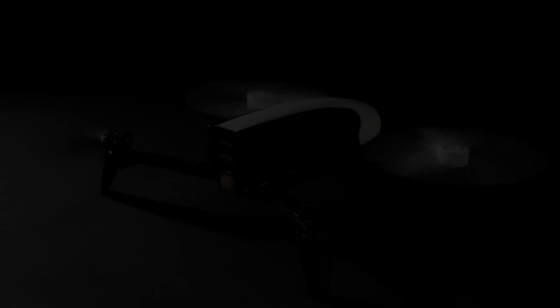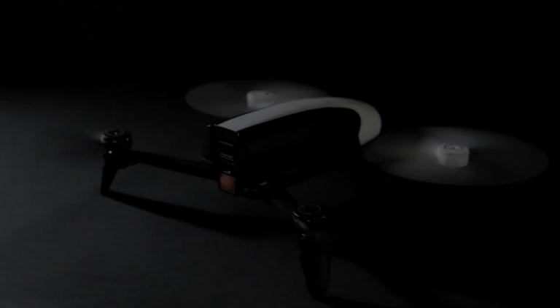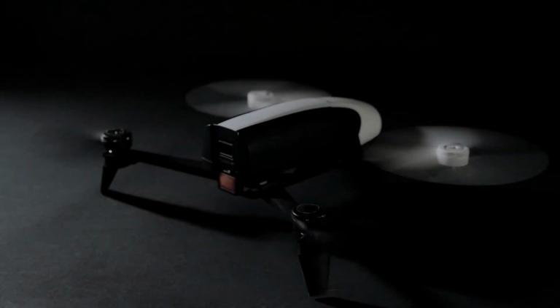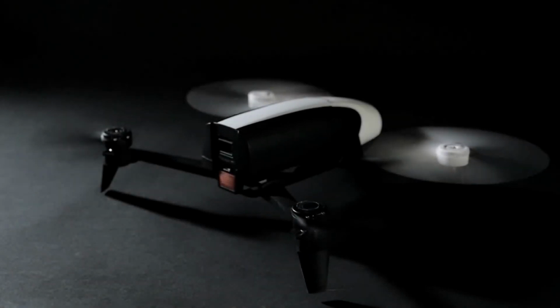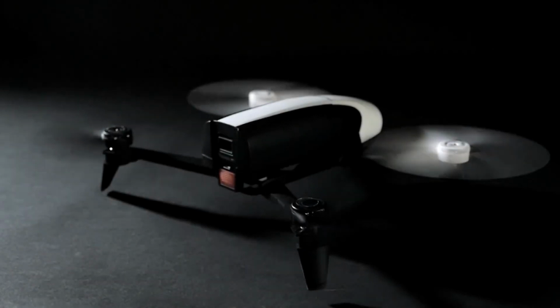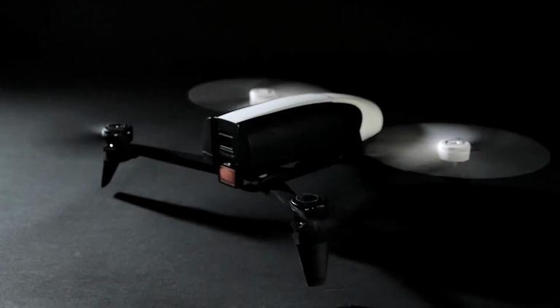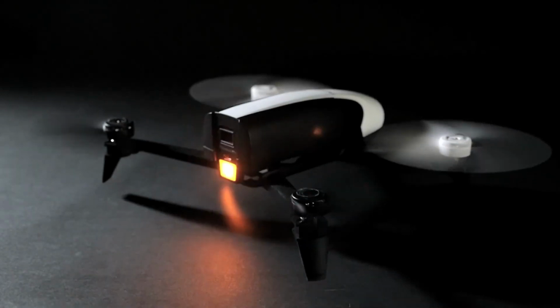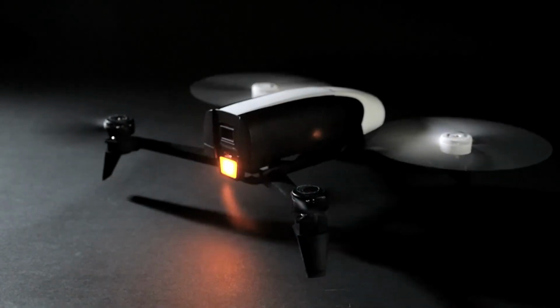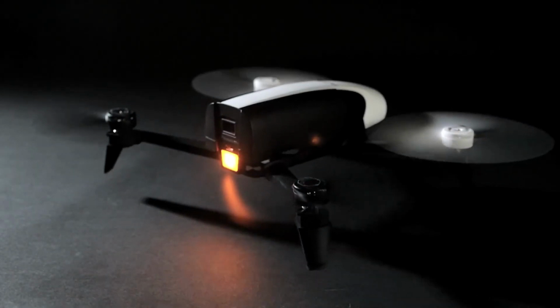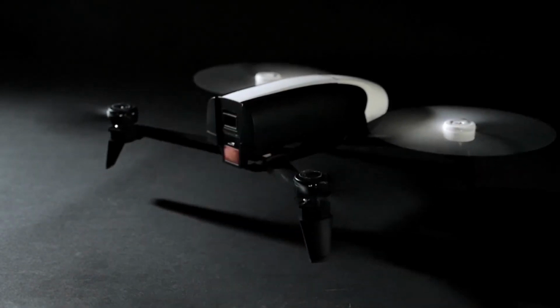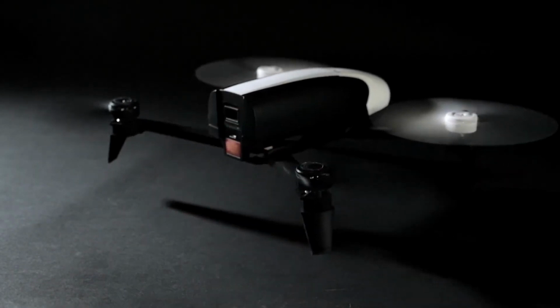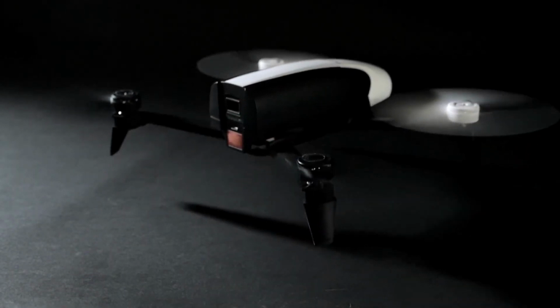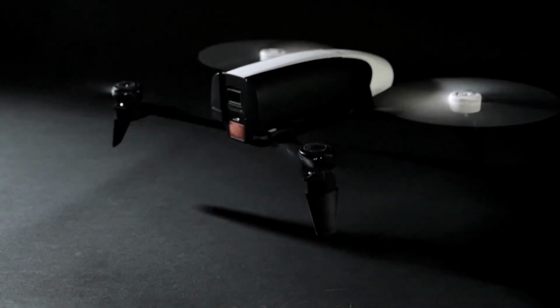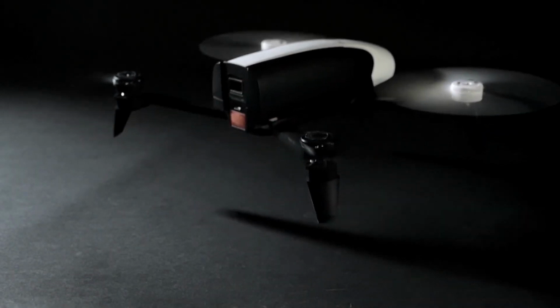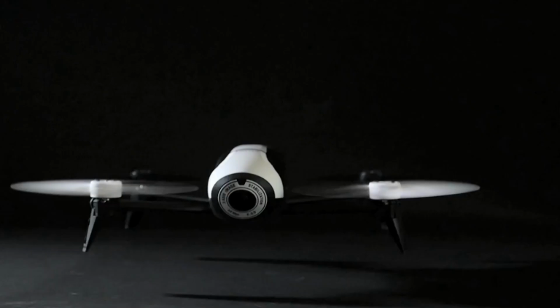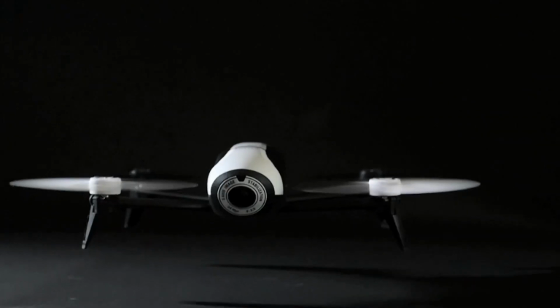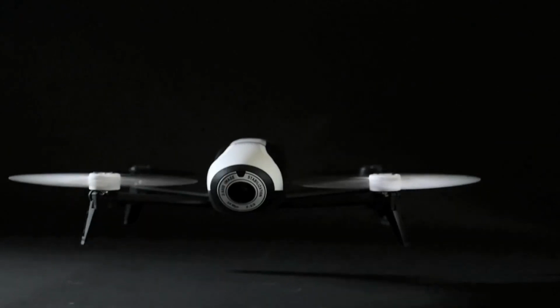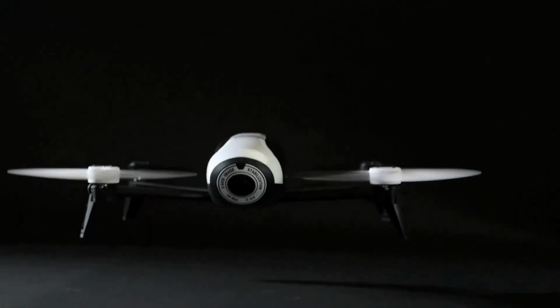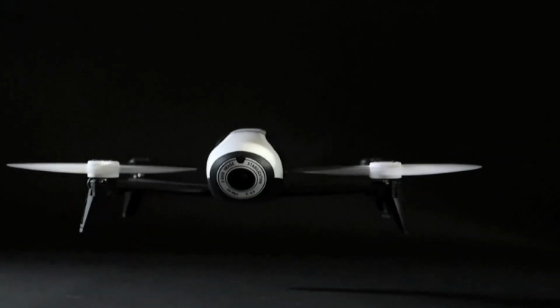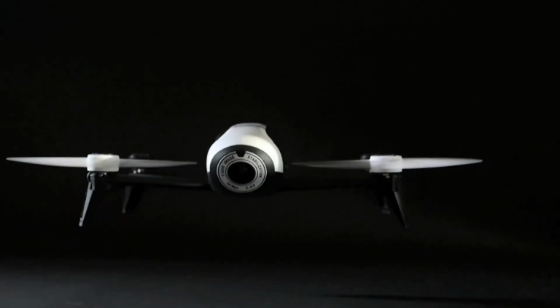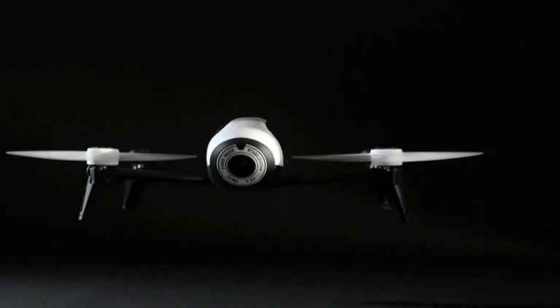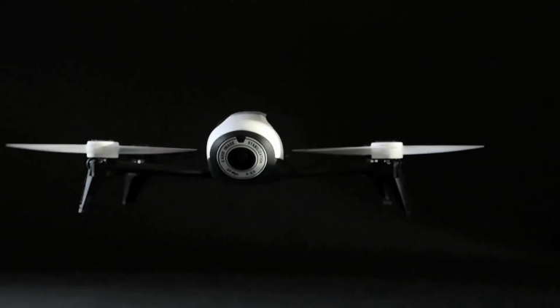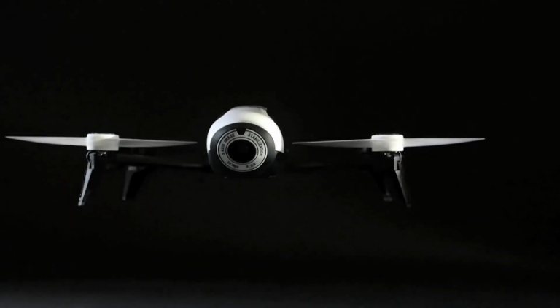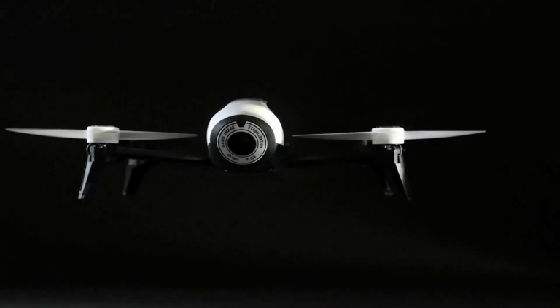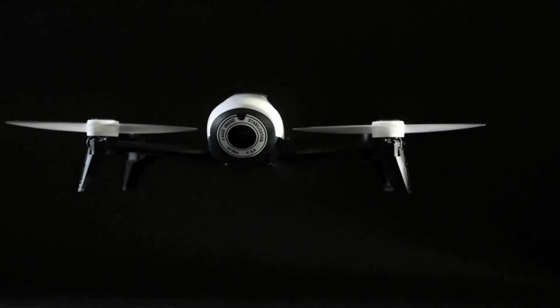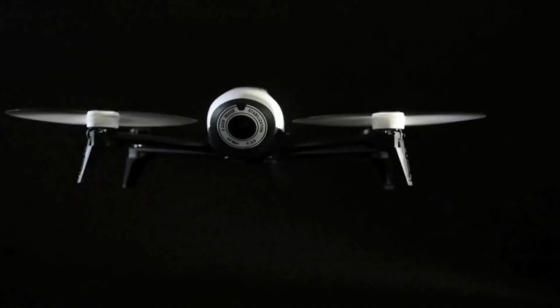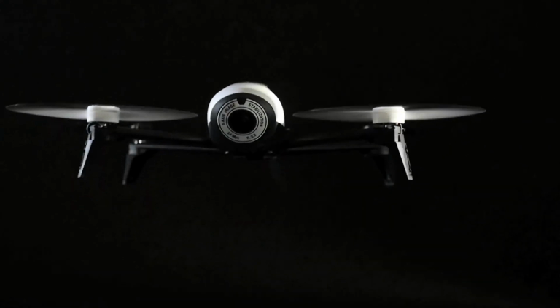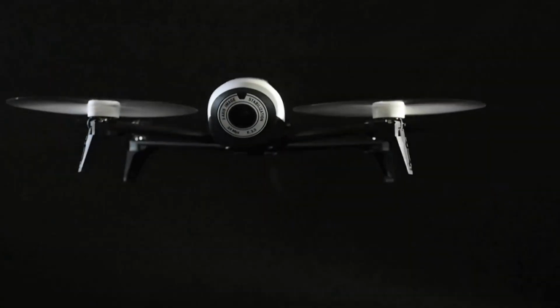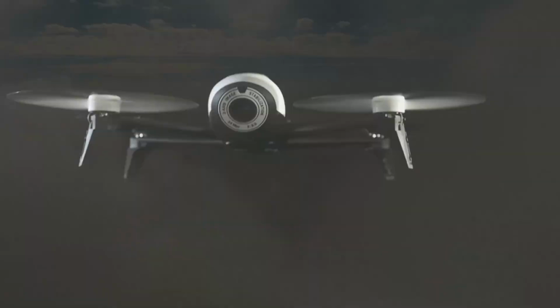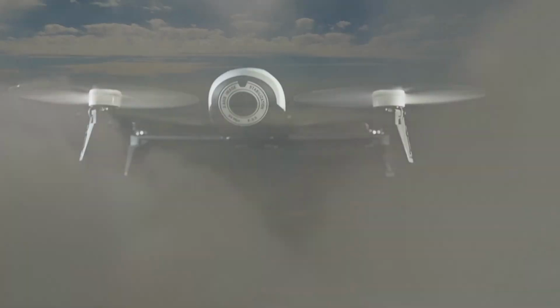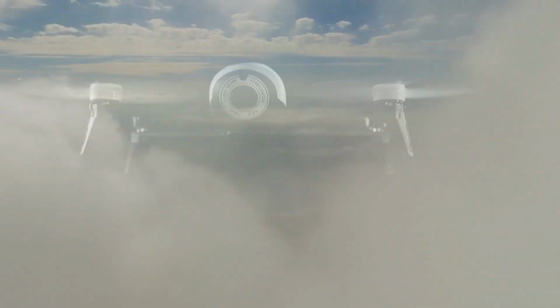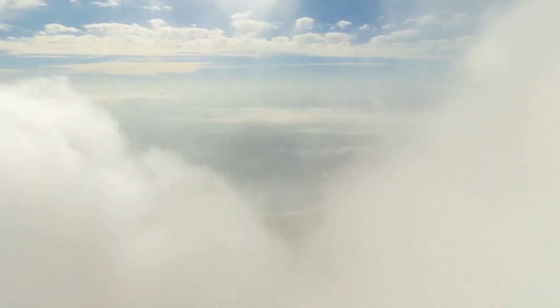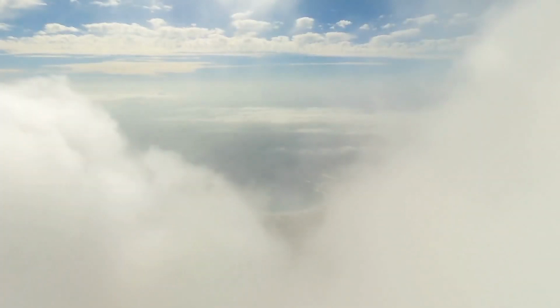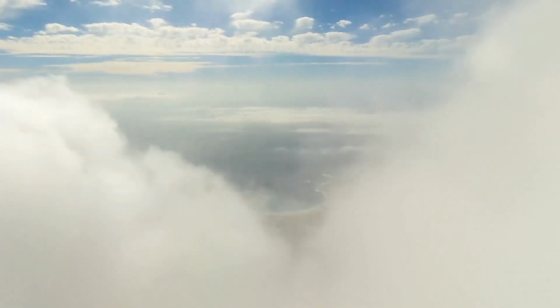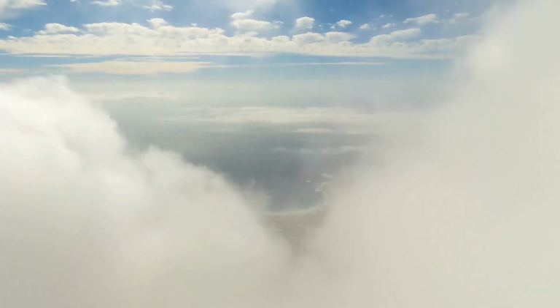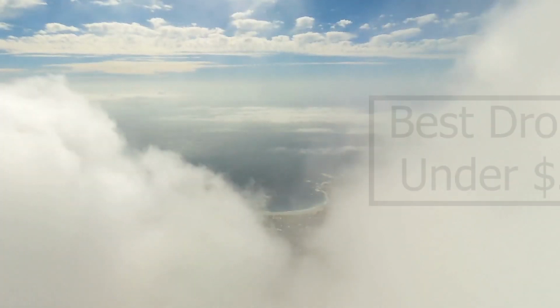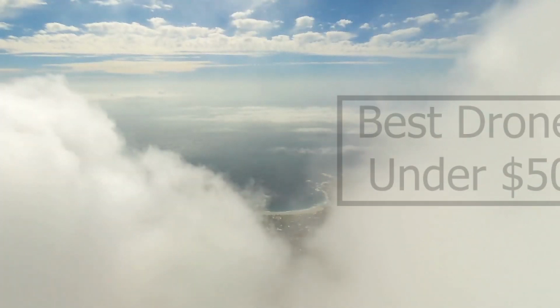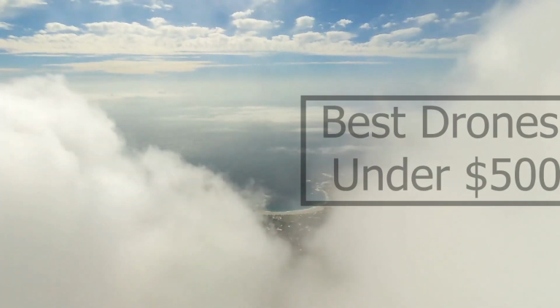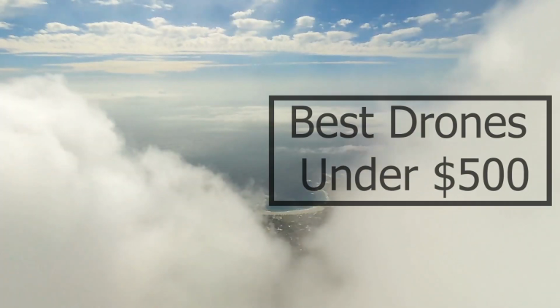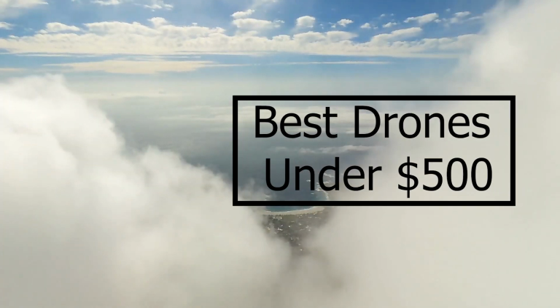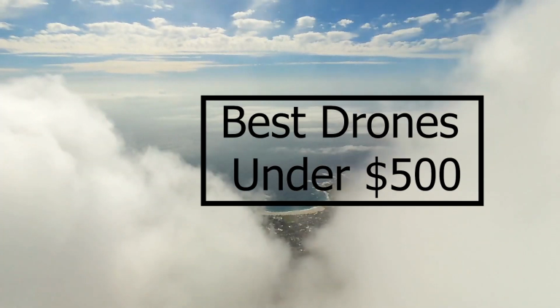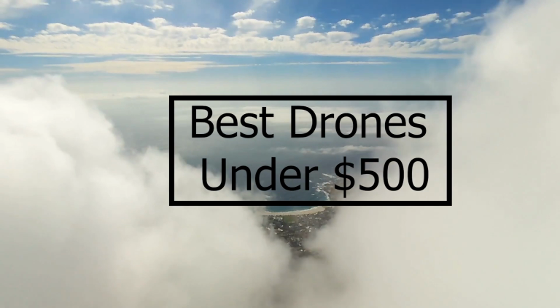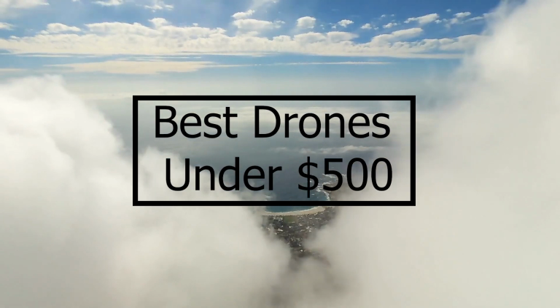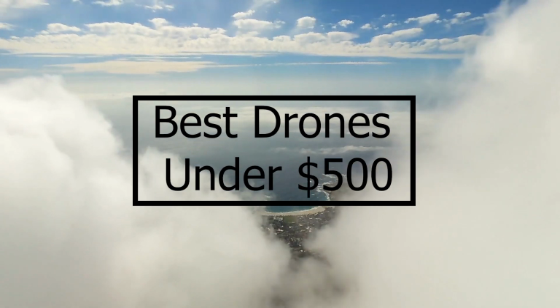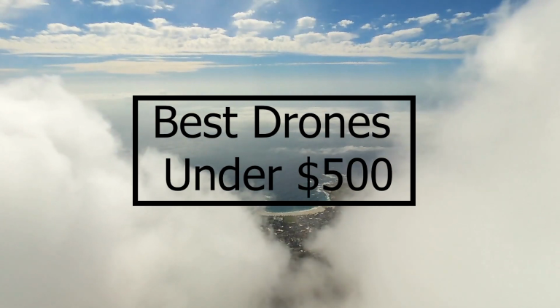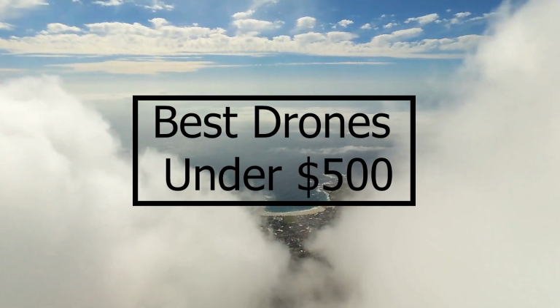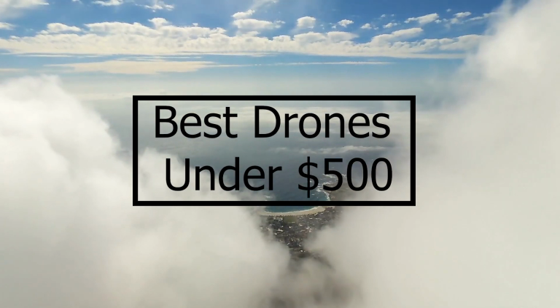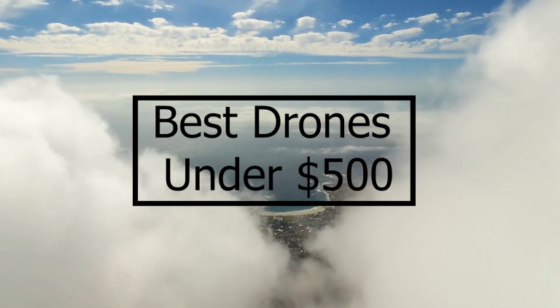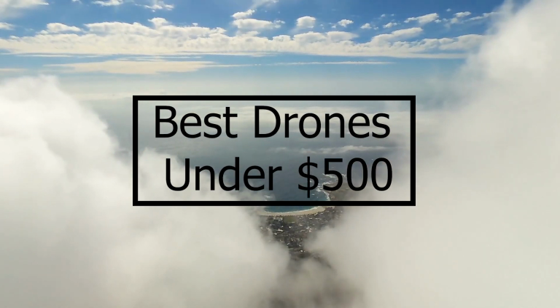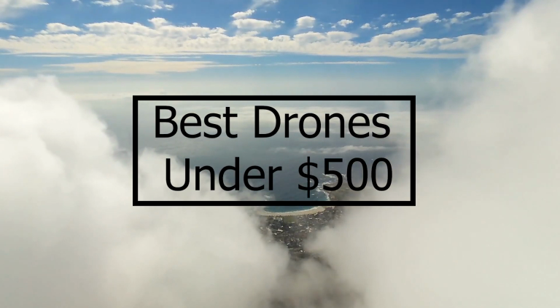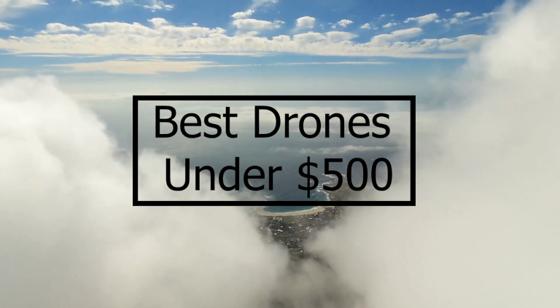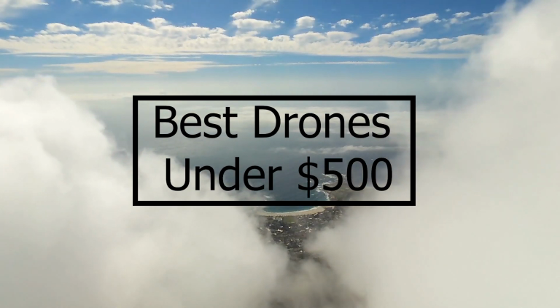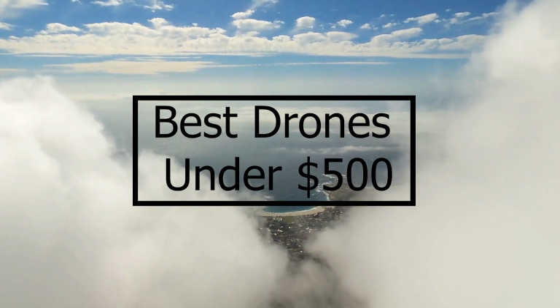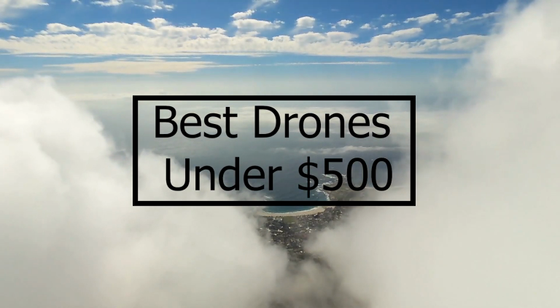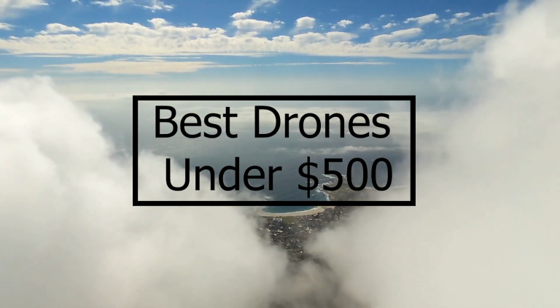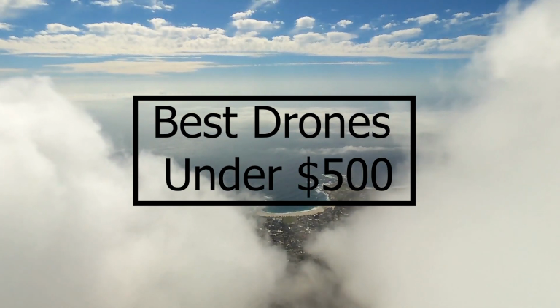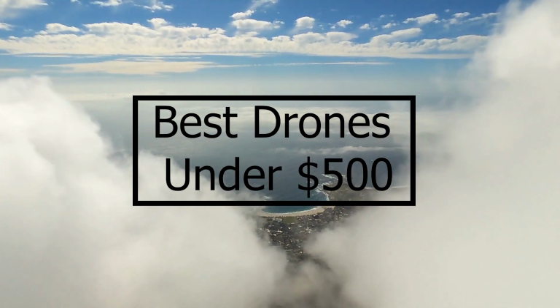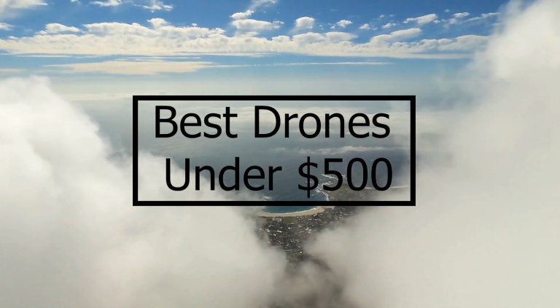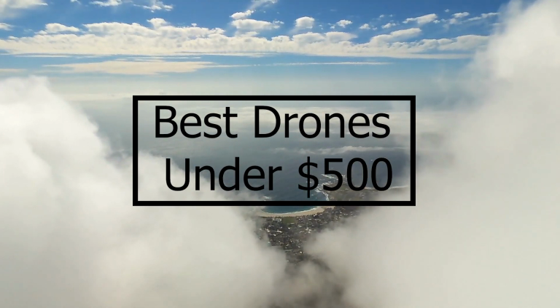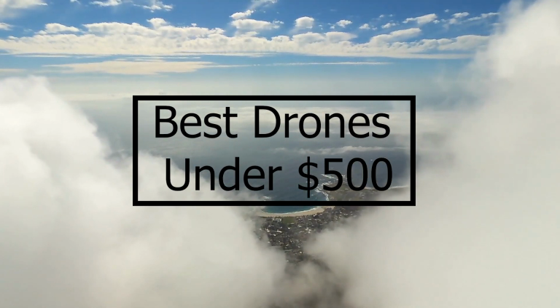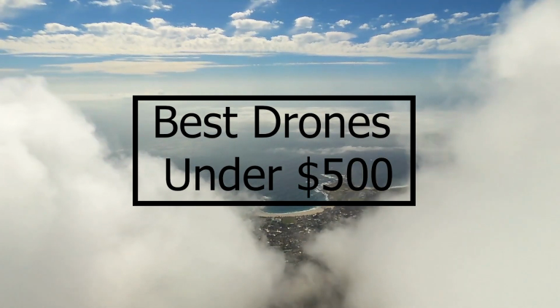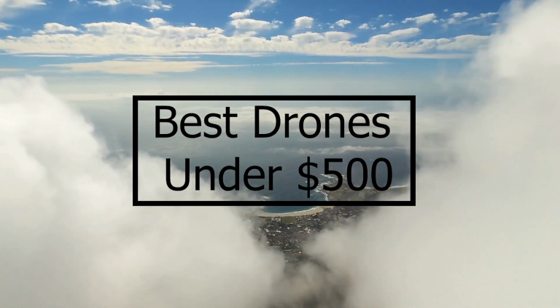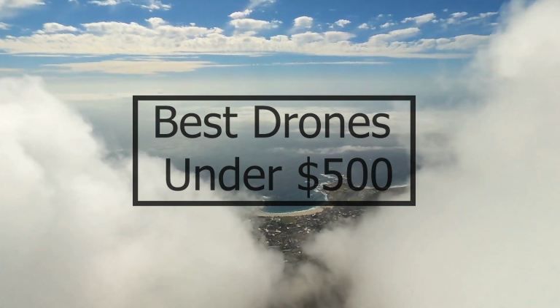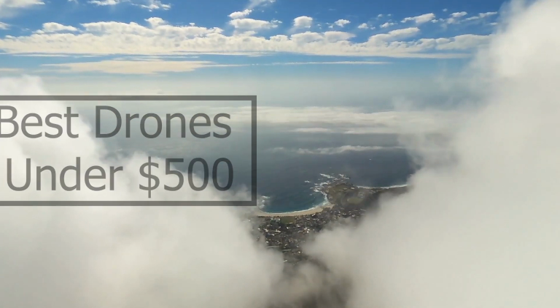Welcome back to another 3D Insider video. Today we are talking about the best drones you could buy under $500 right now.